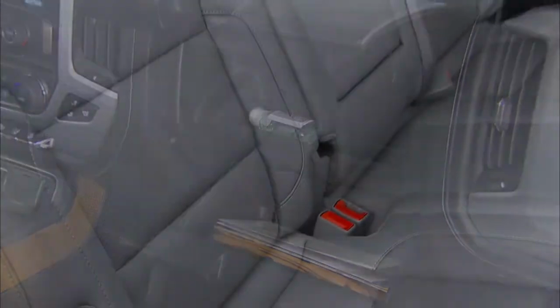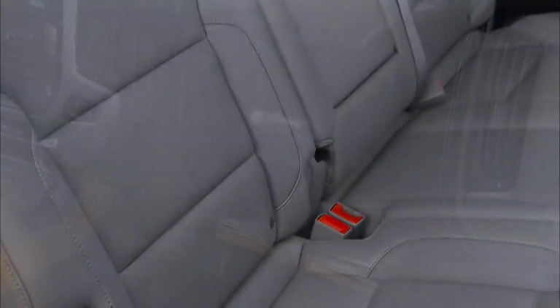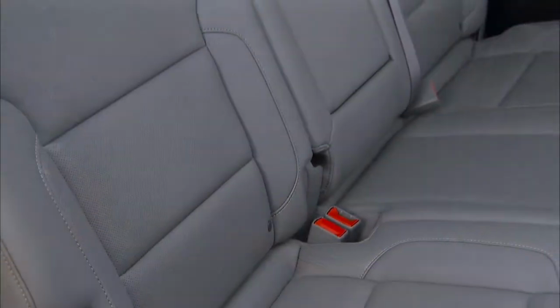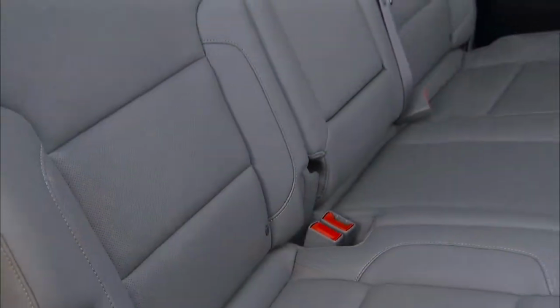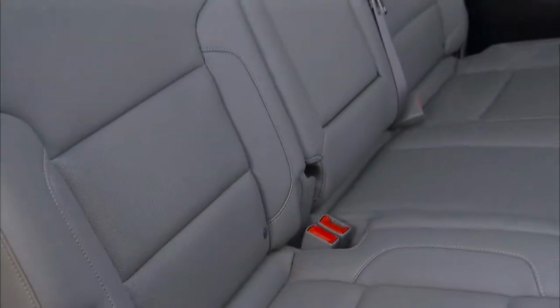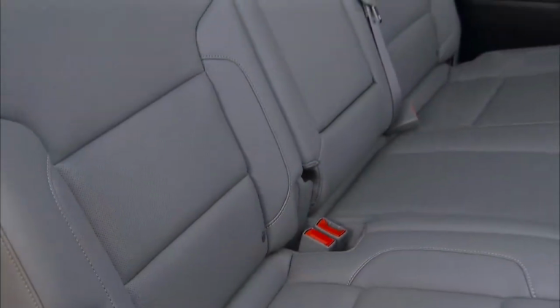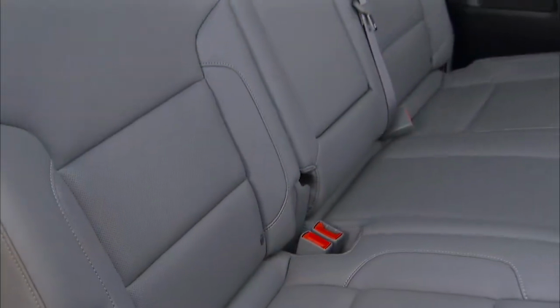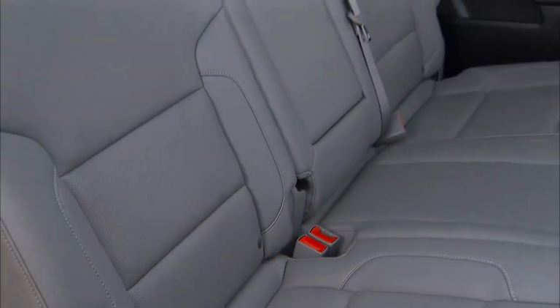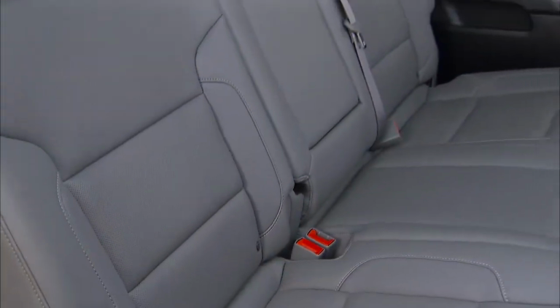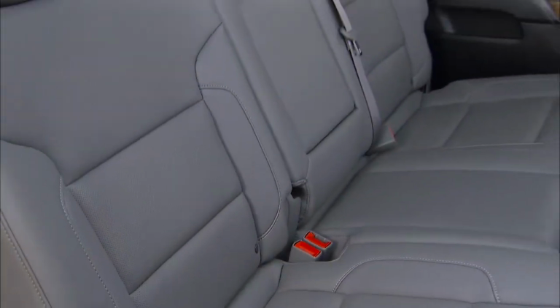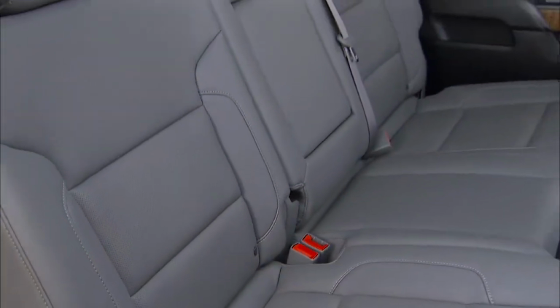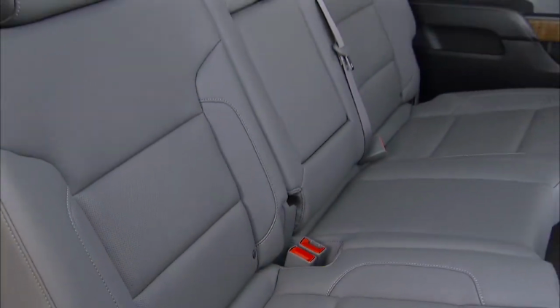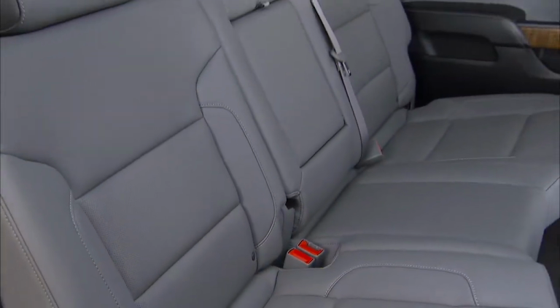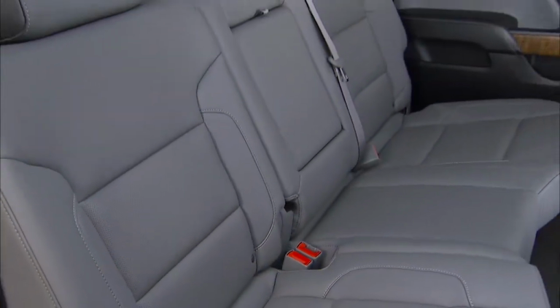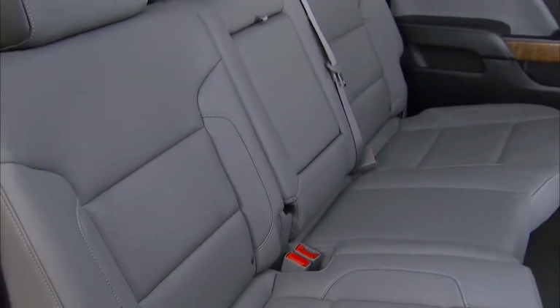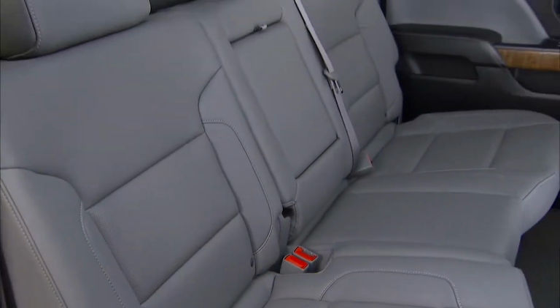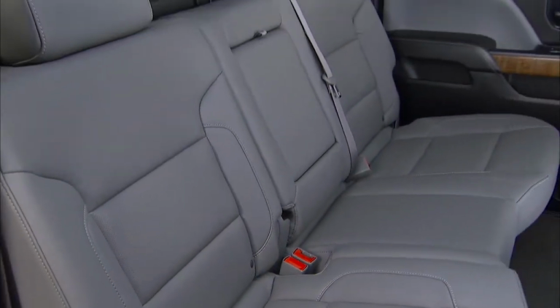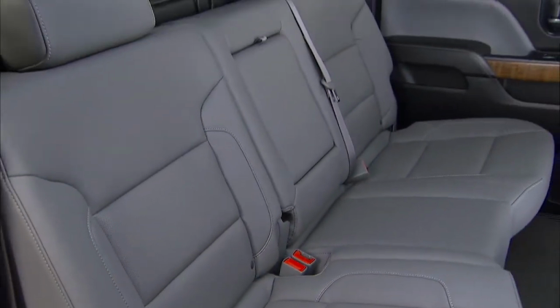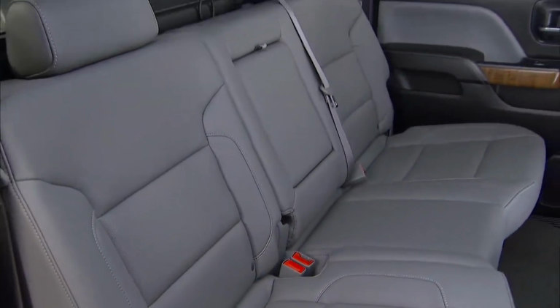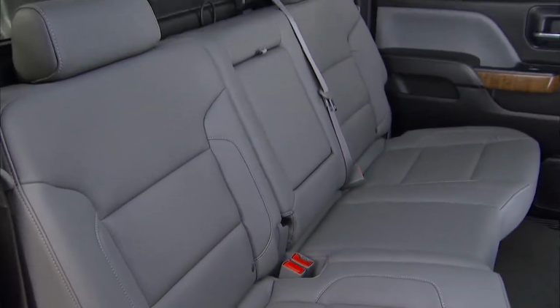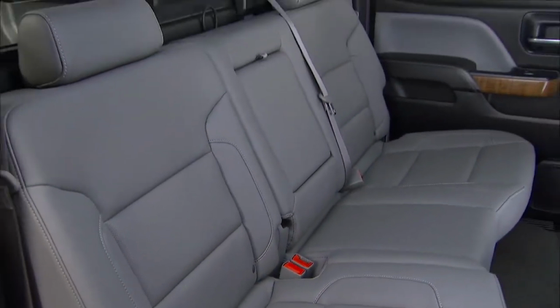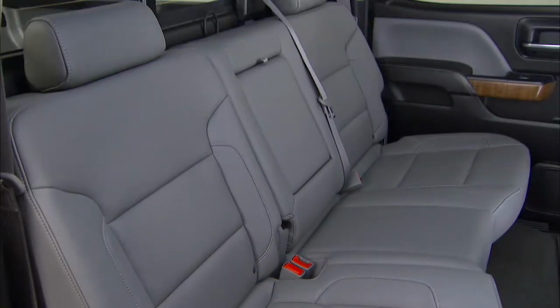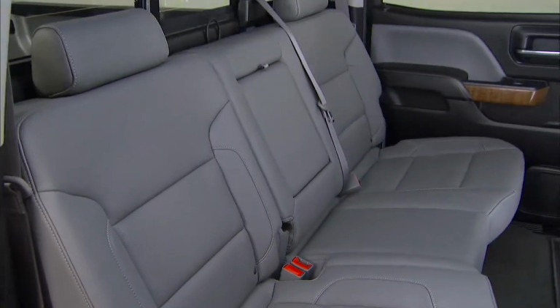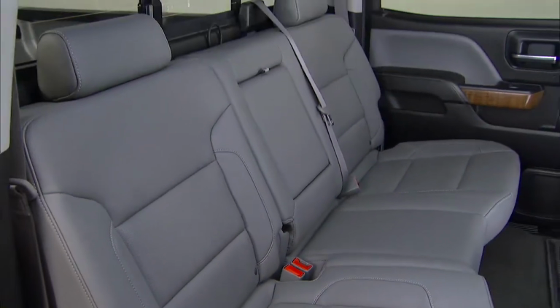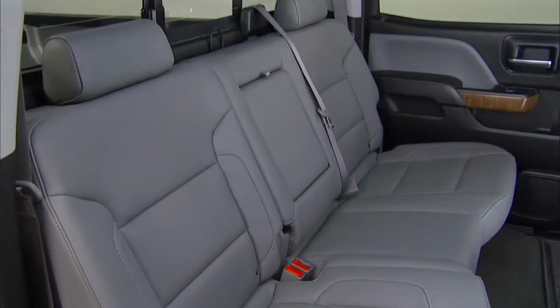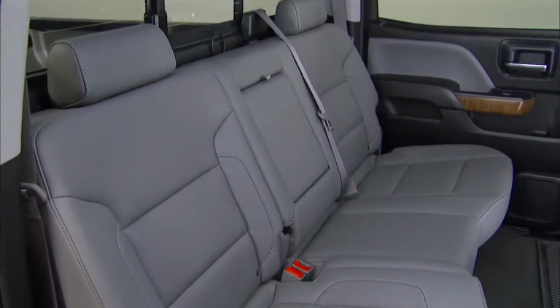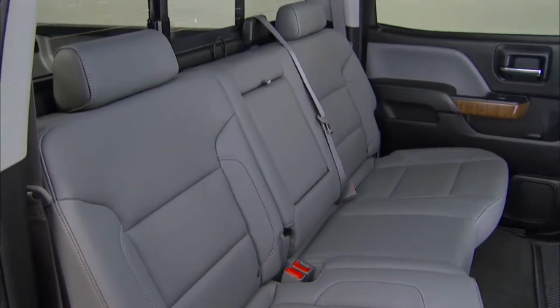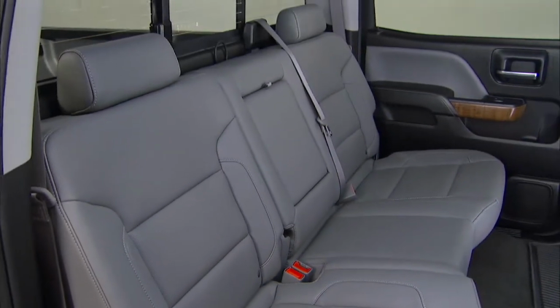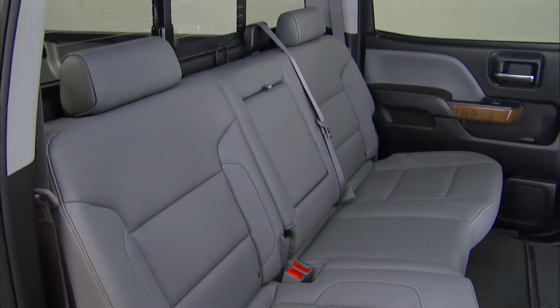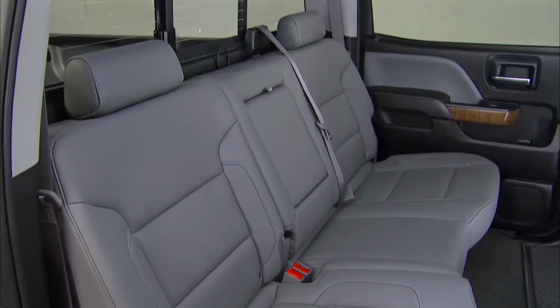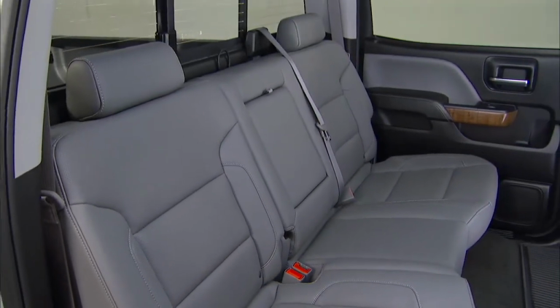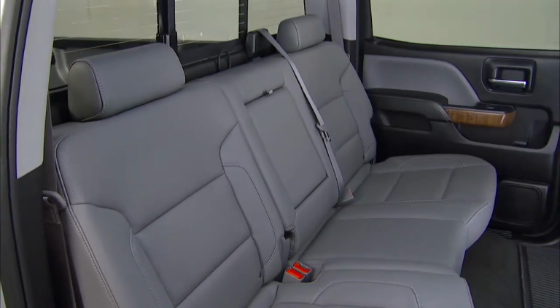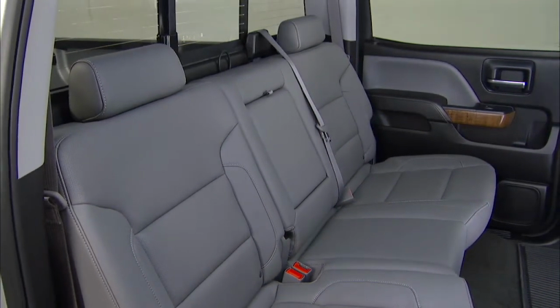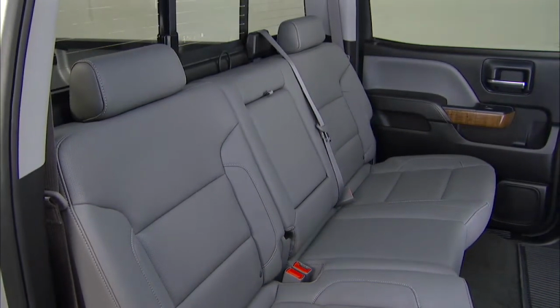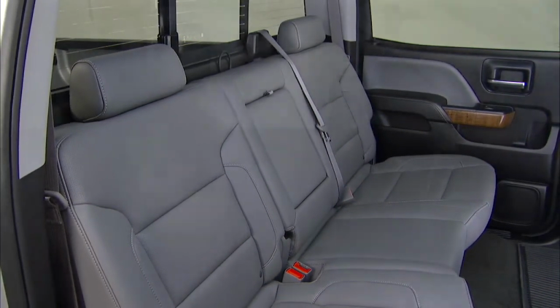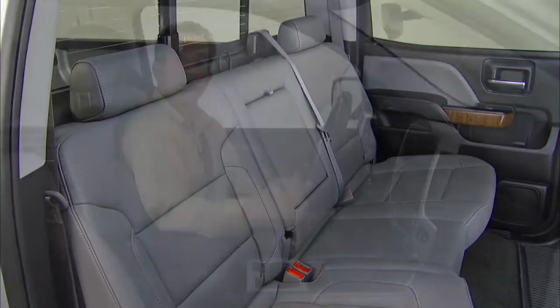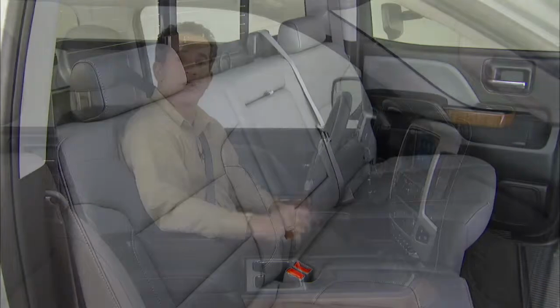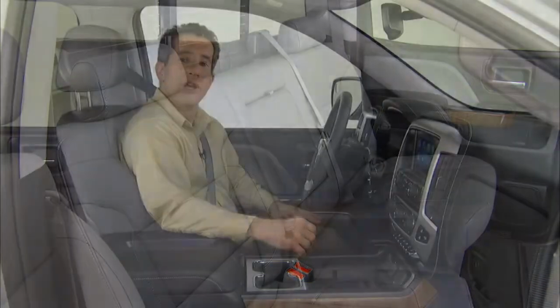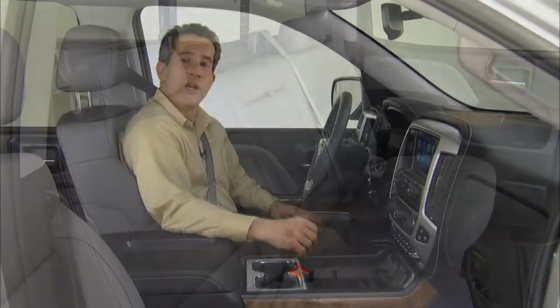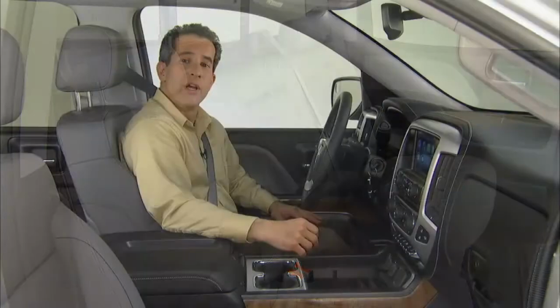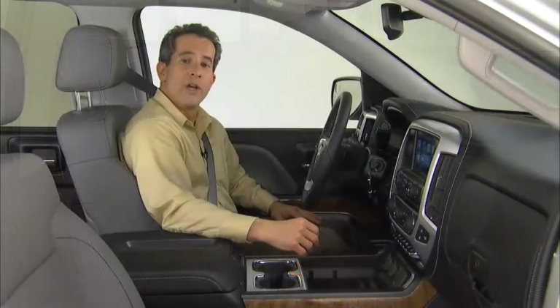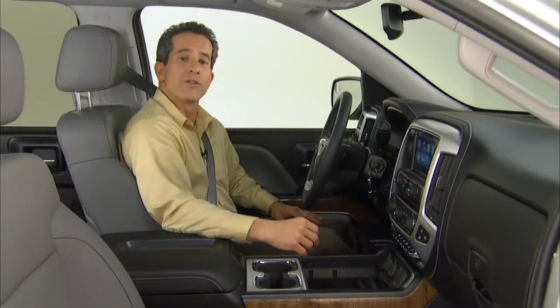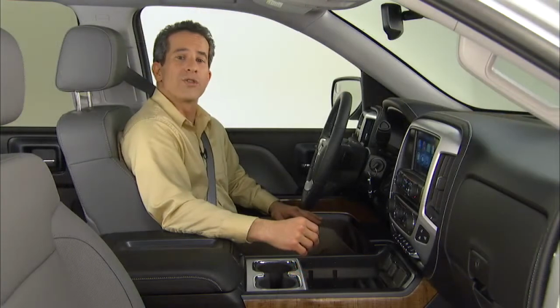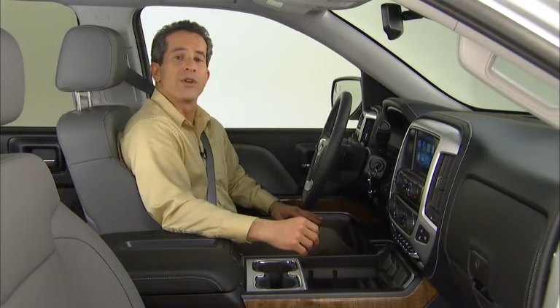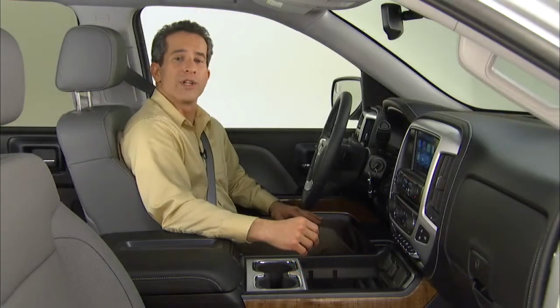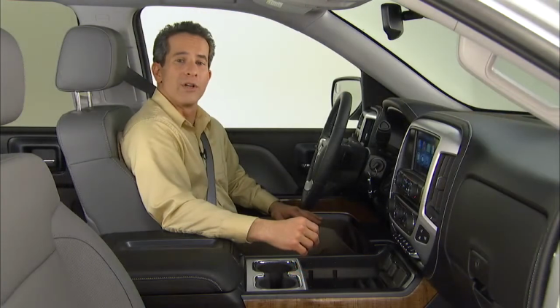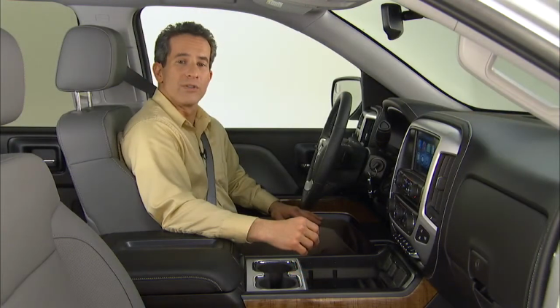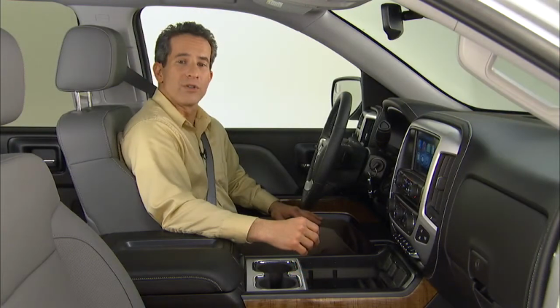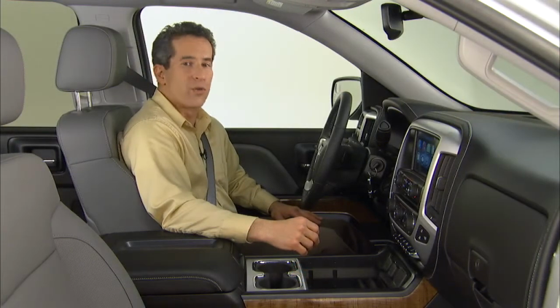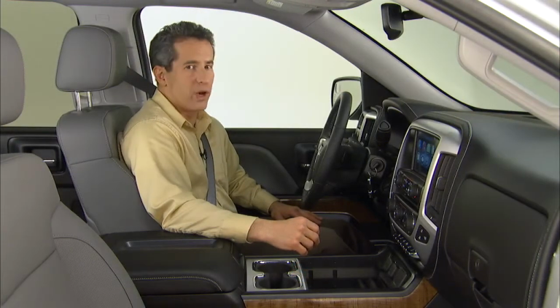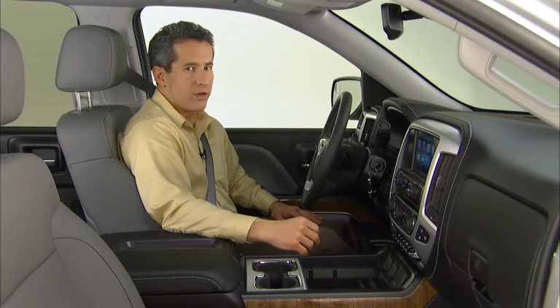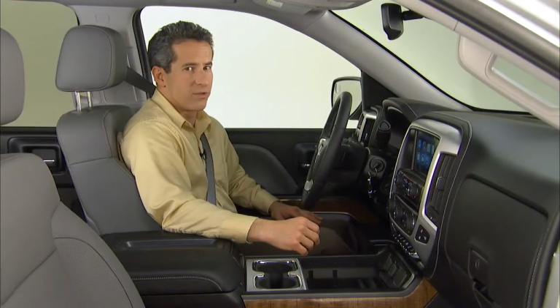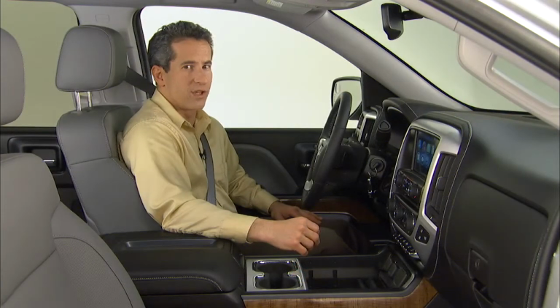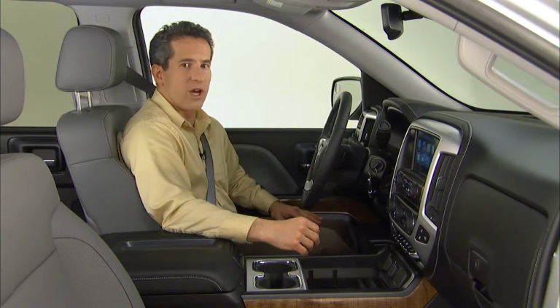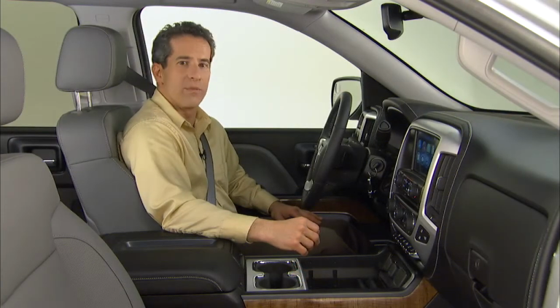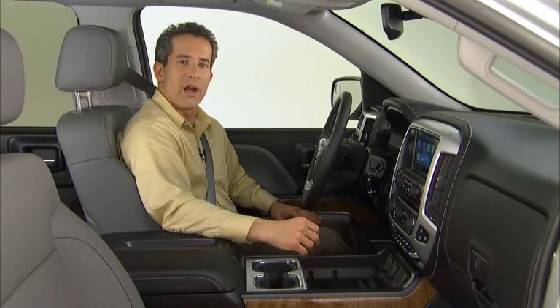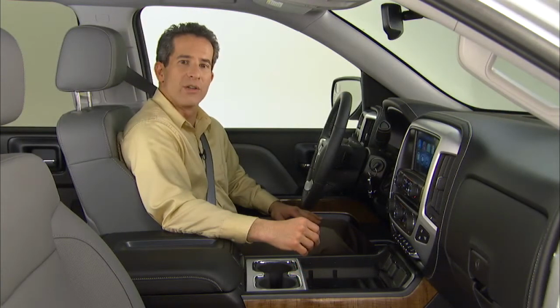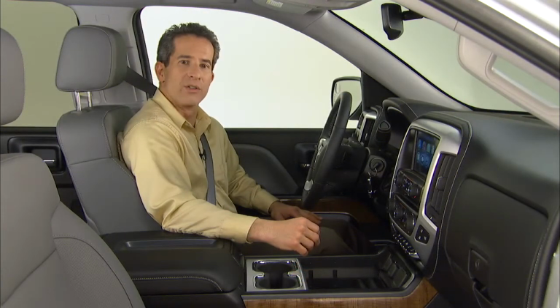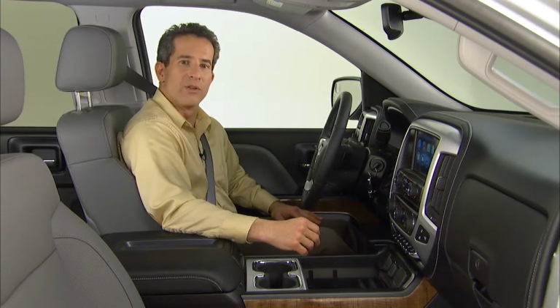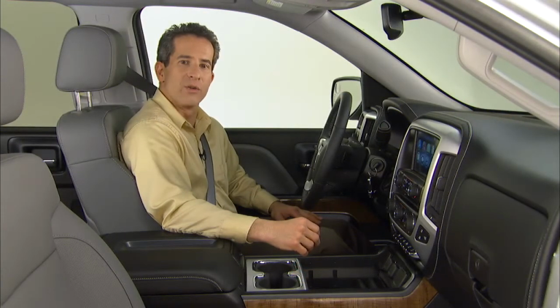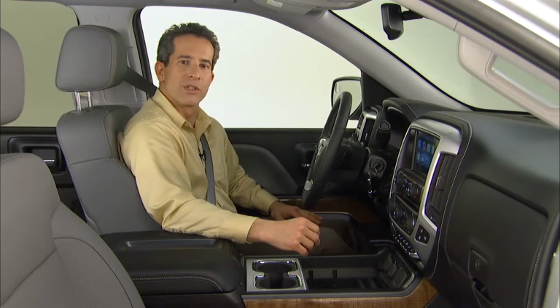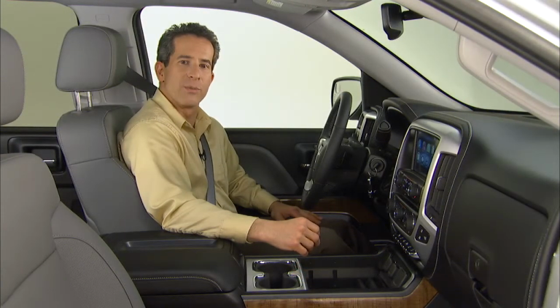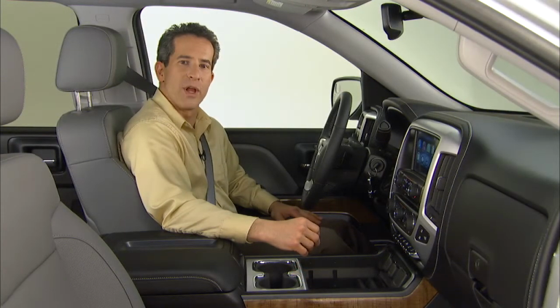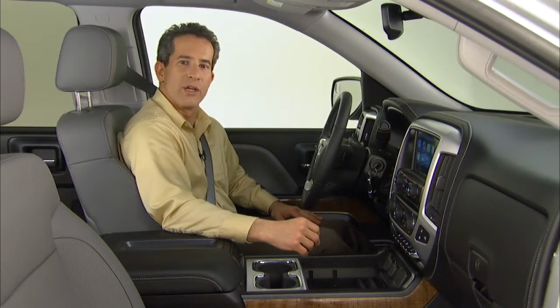The advanced refined design is also seen in the crew cab rear seat. Here's Chris Hiltz, Creative Design Manager, to explain.